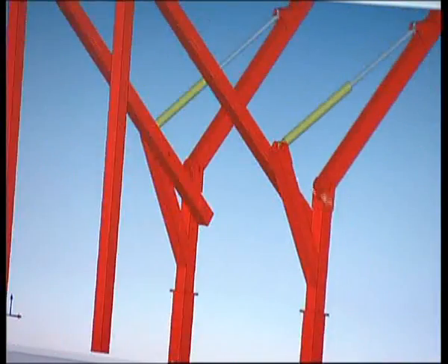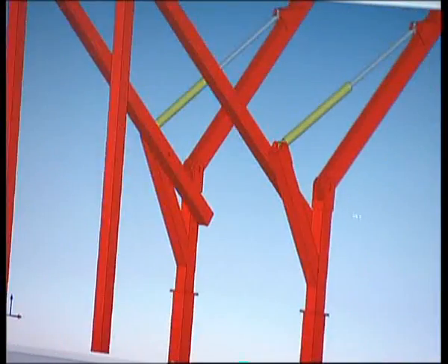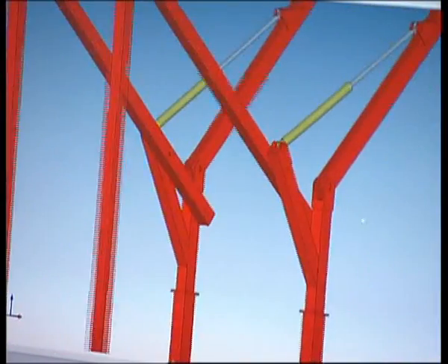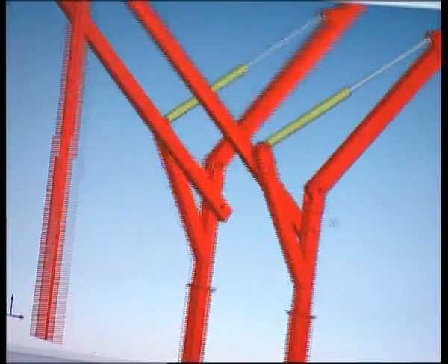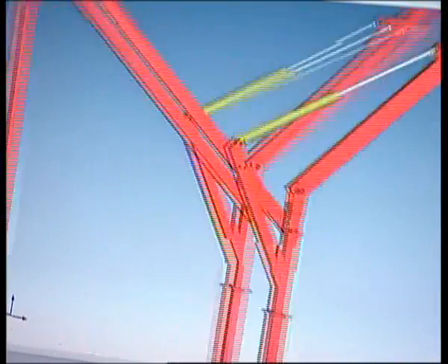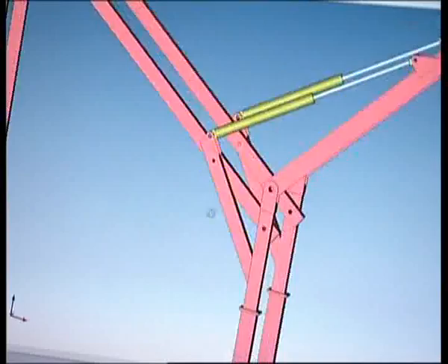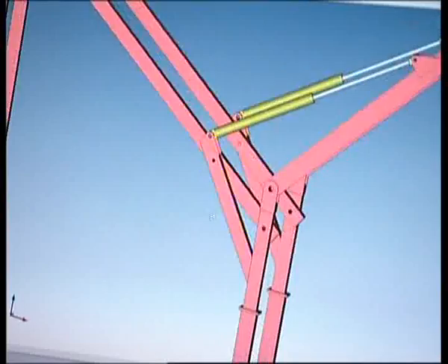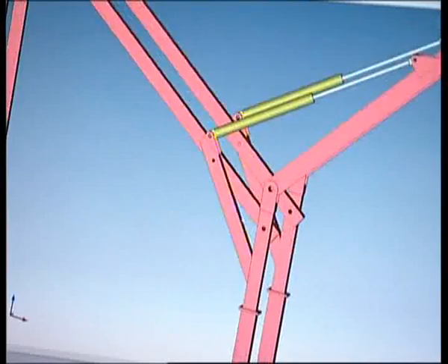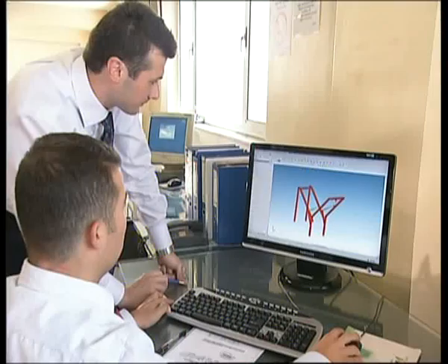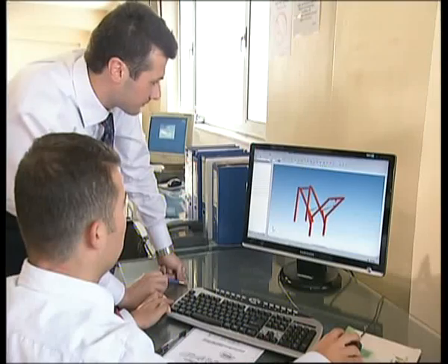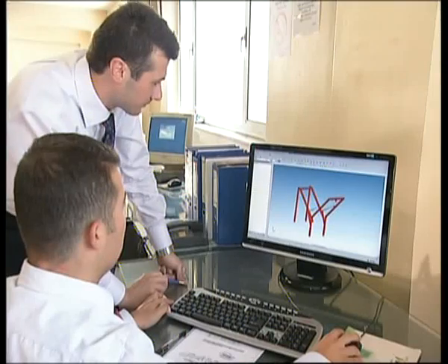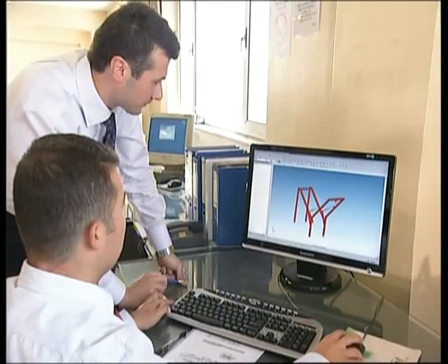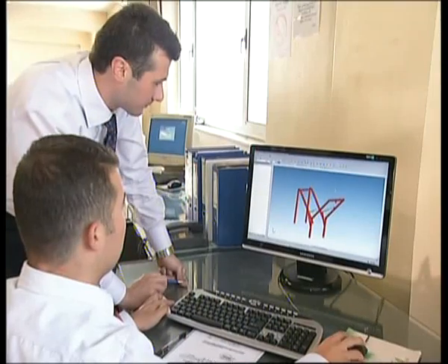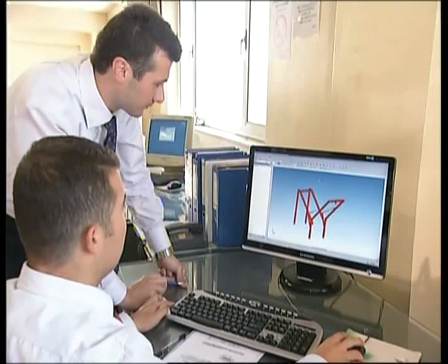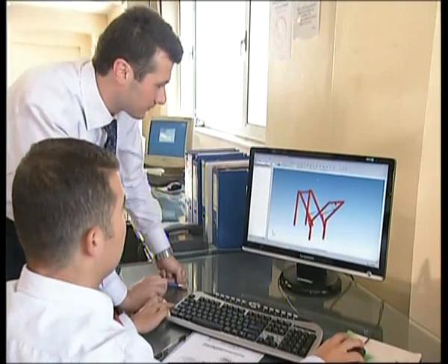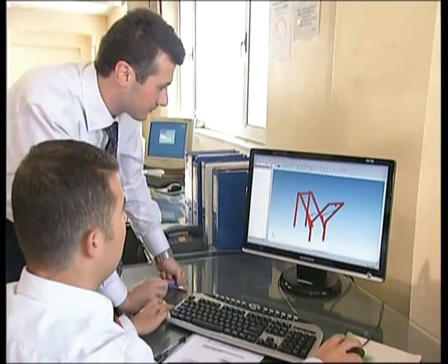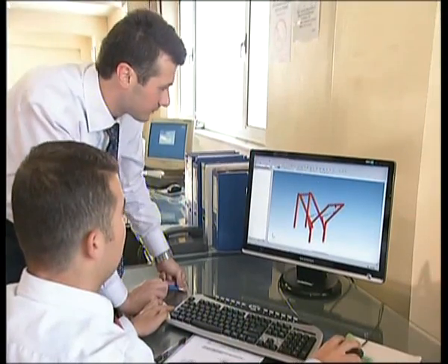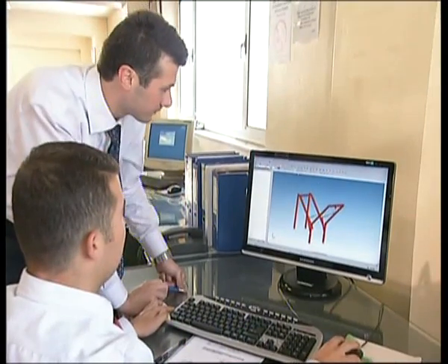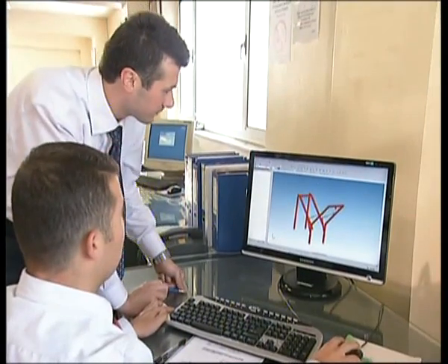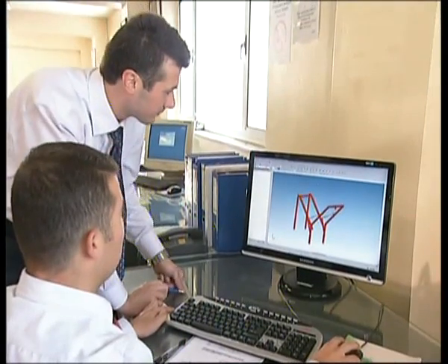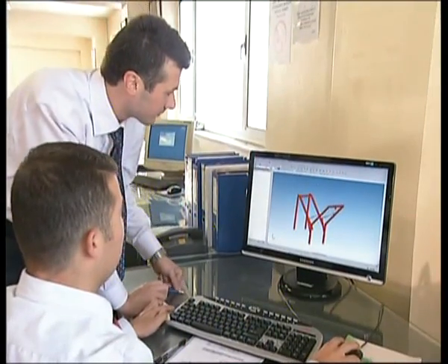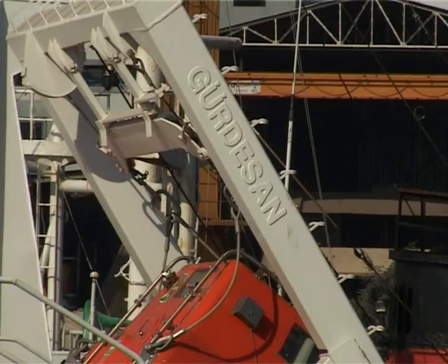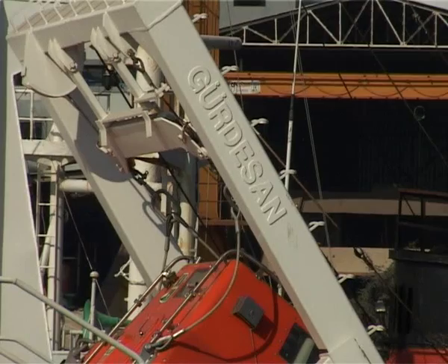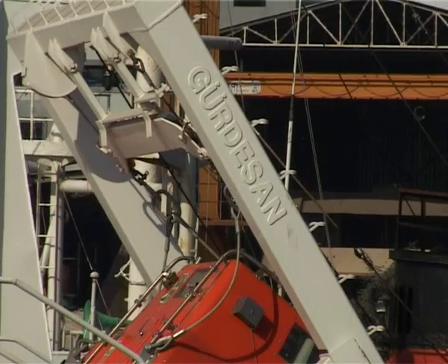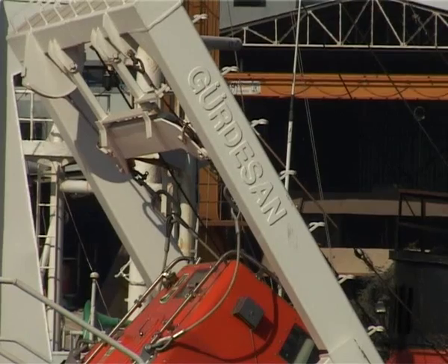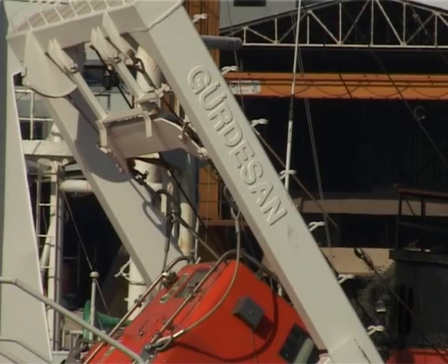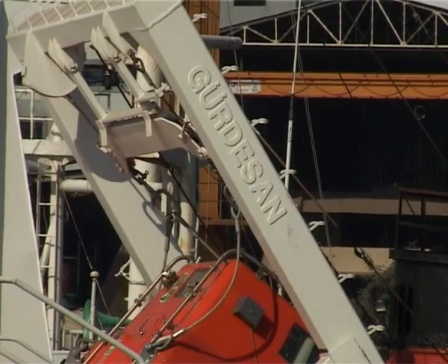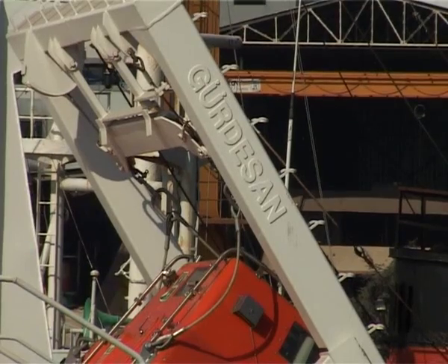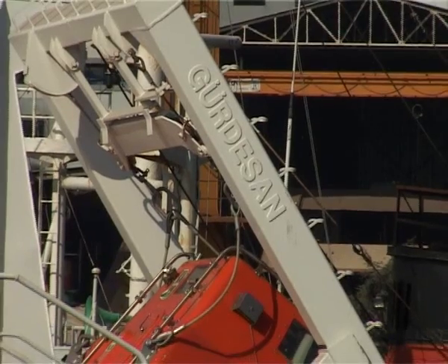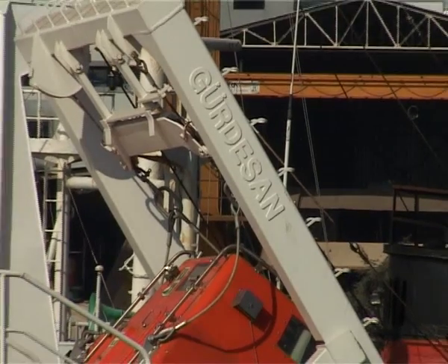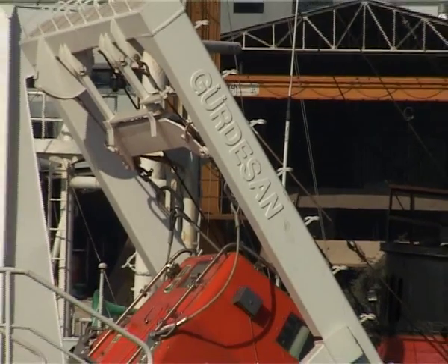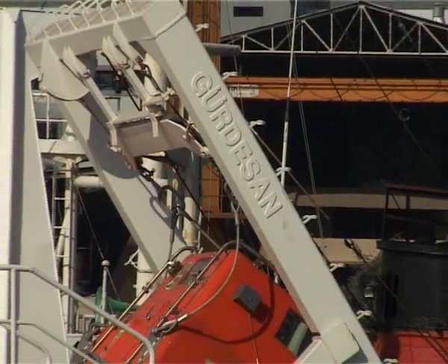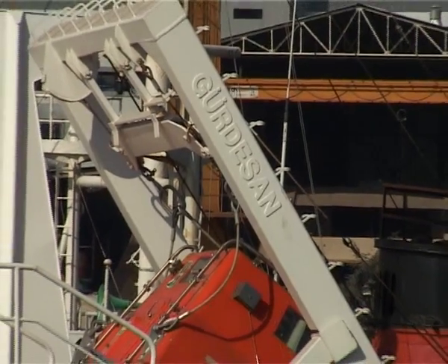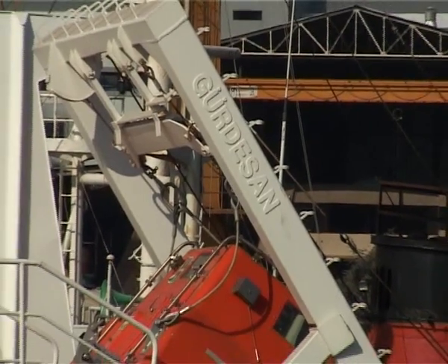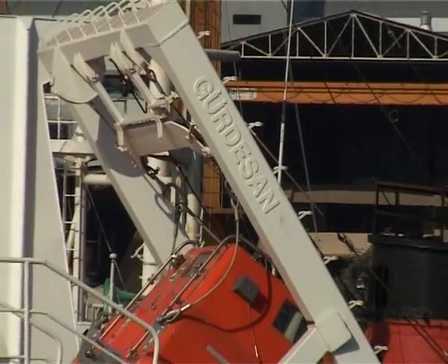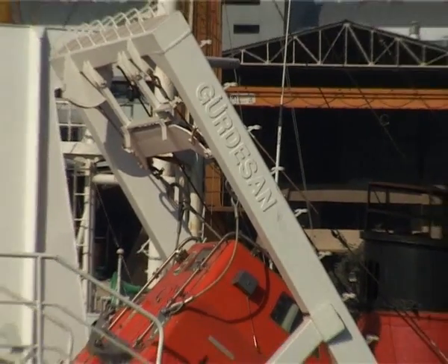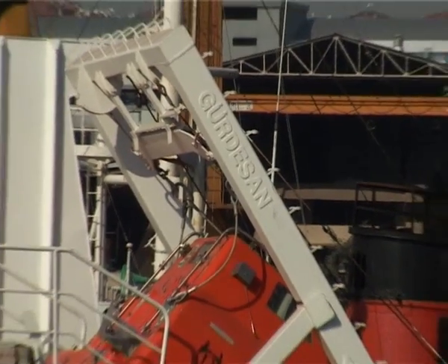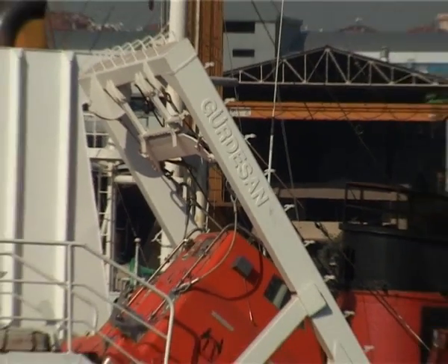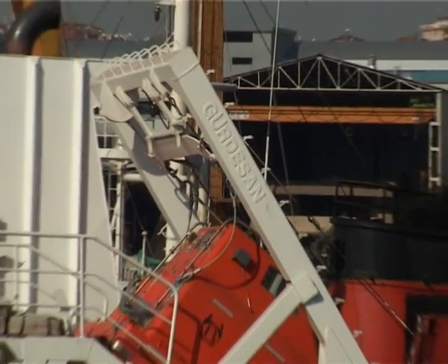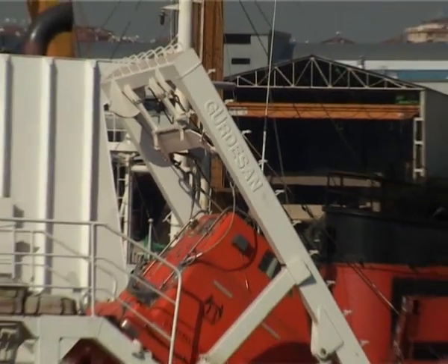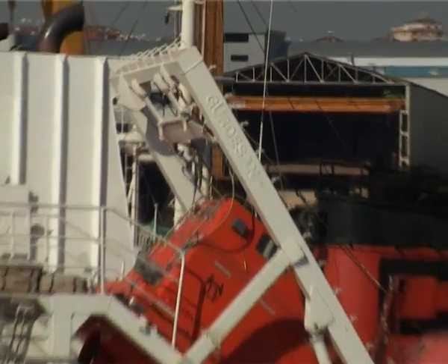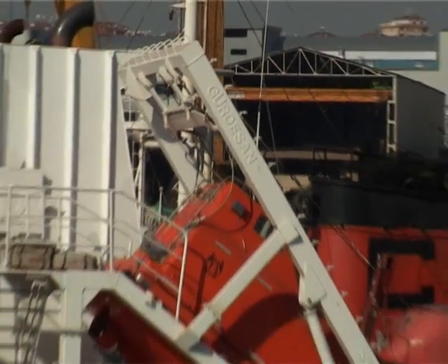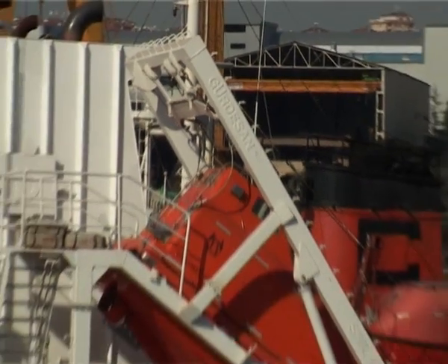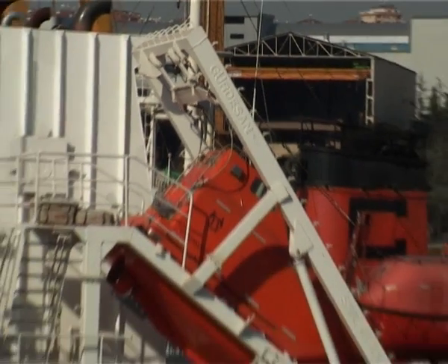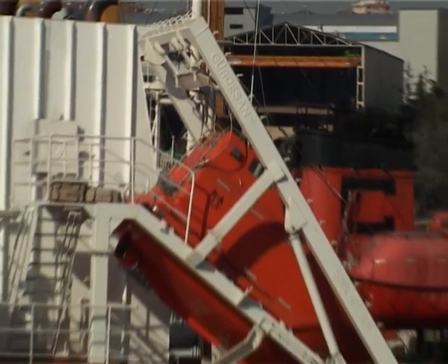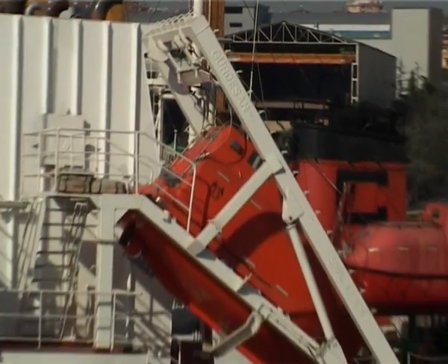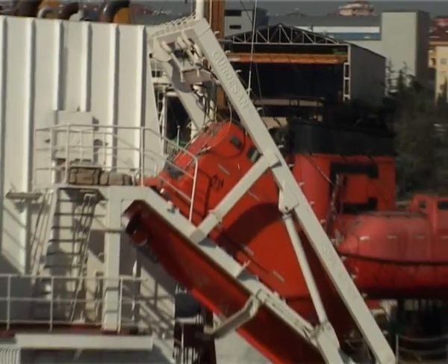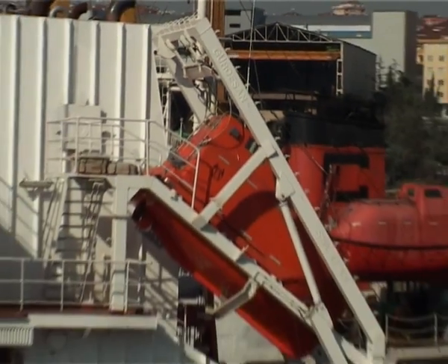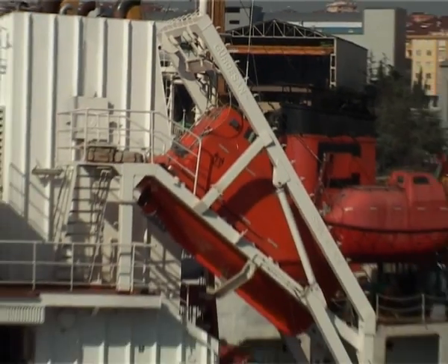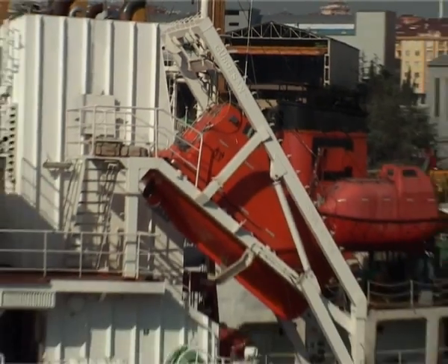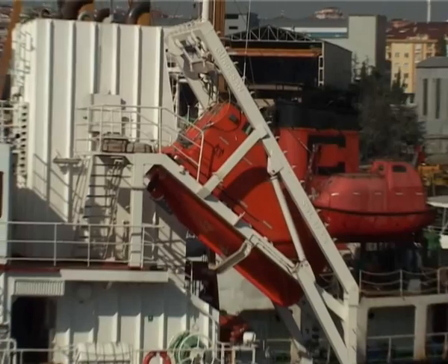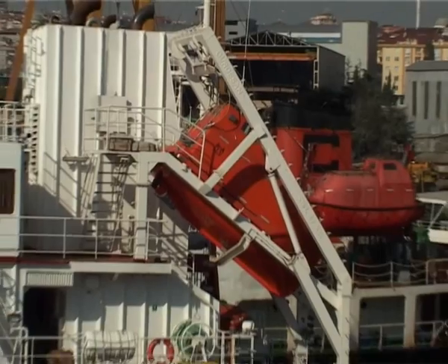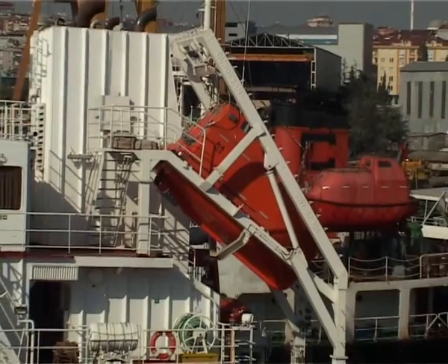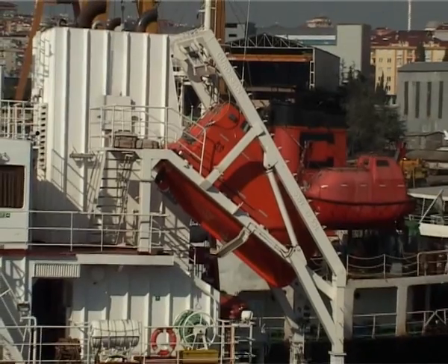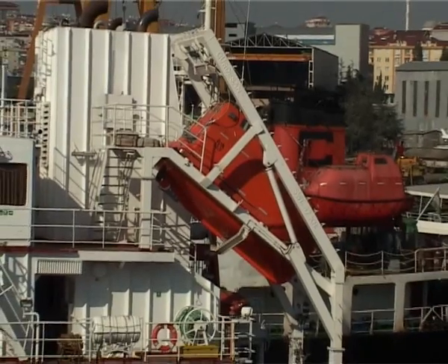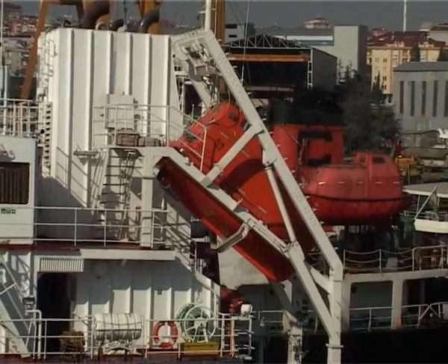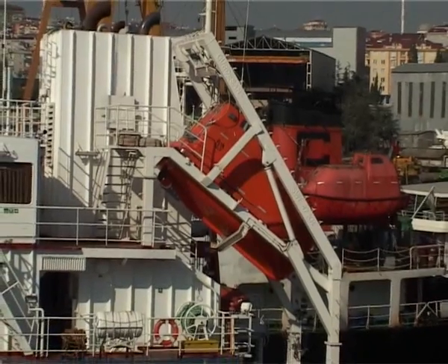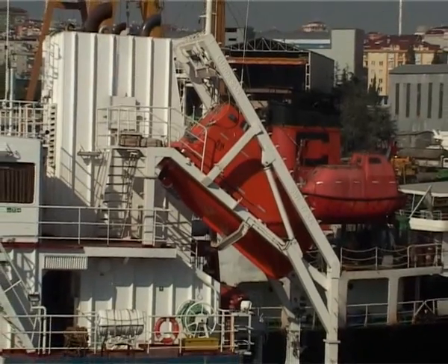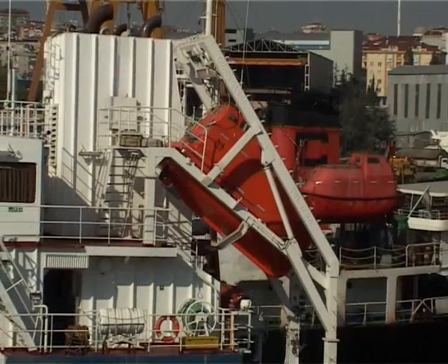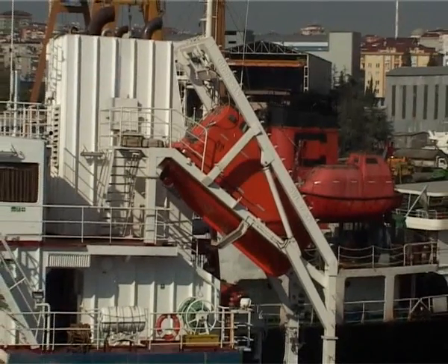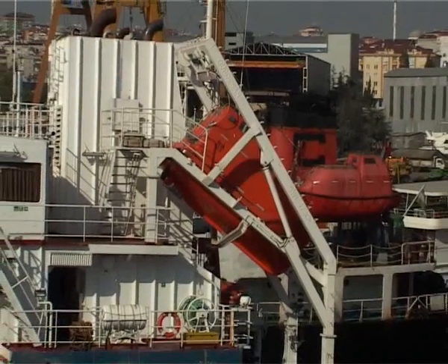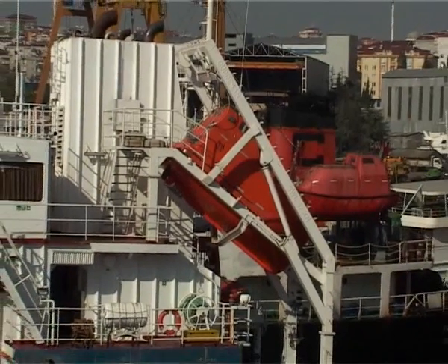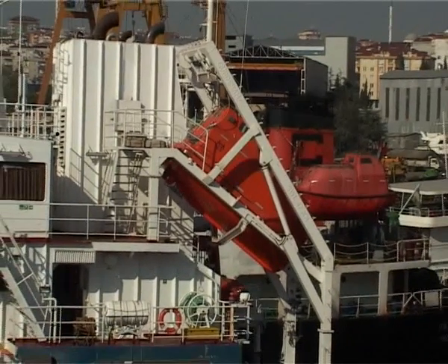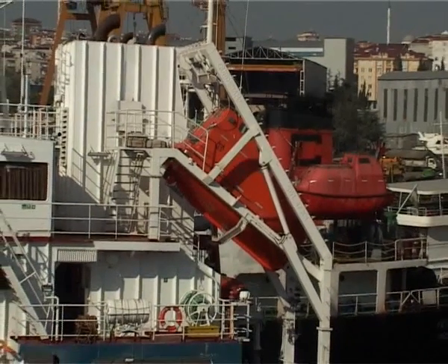Freefall lifeboat davits vary according to vessel specifications and boat types used on board.